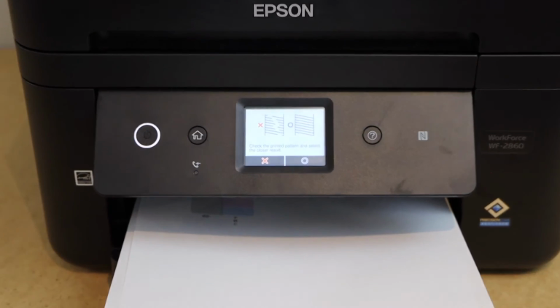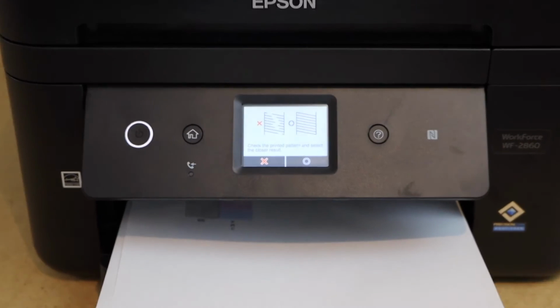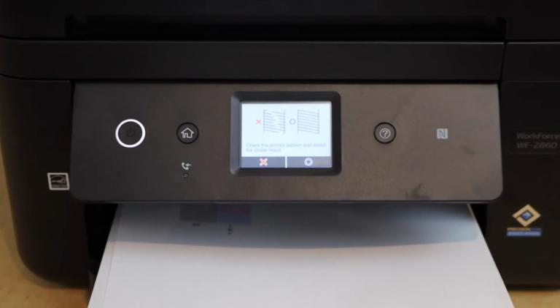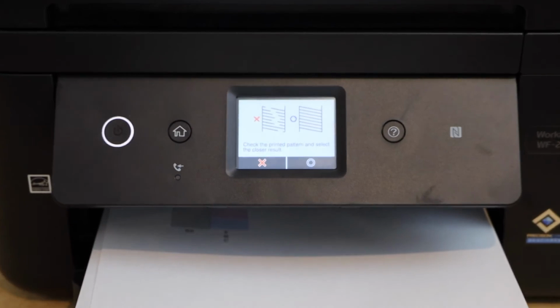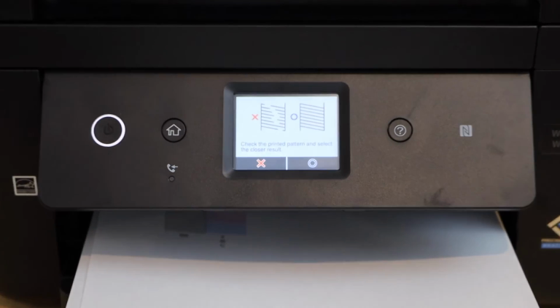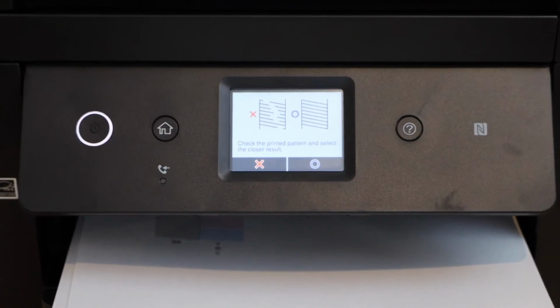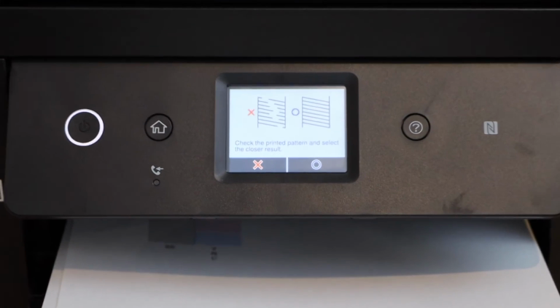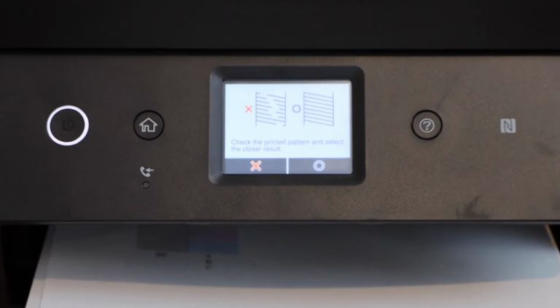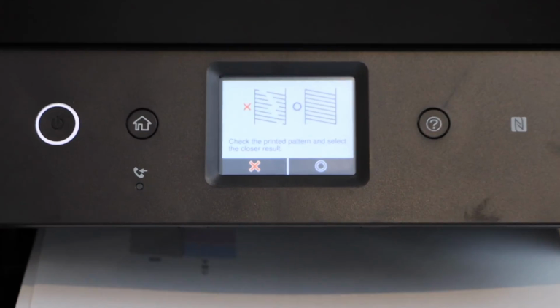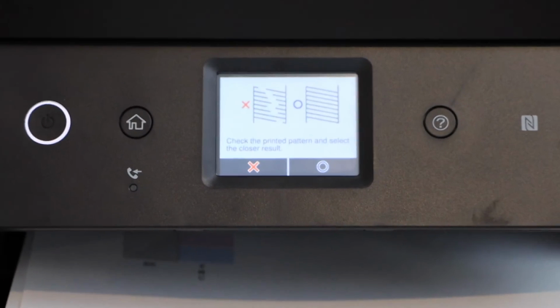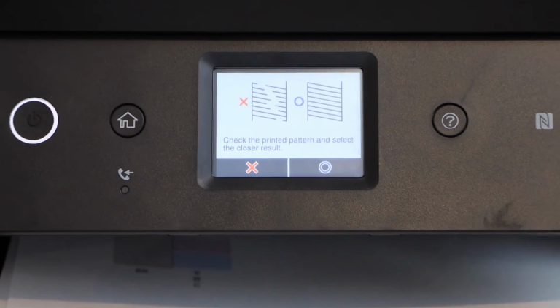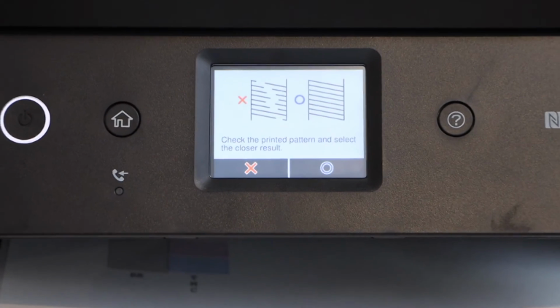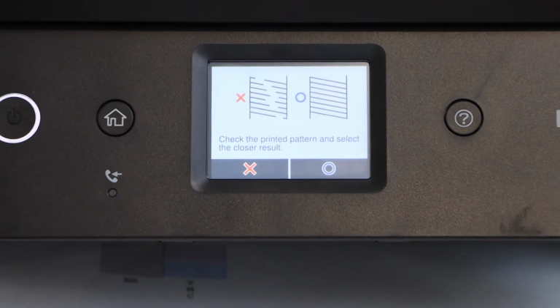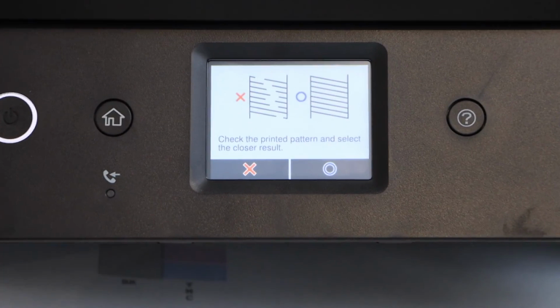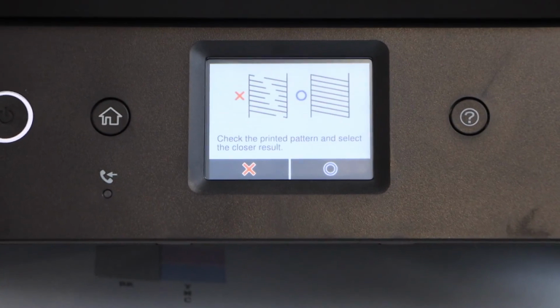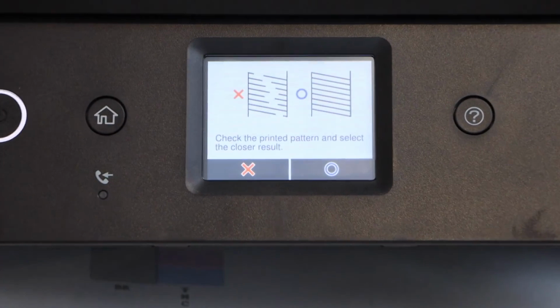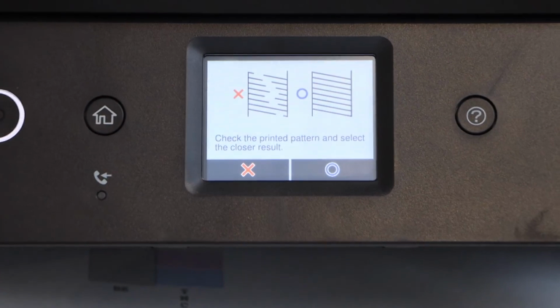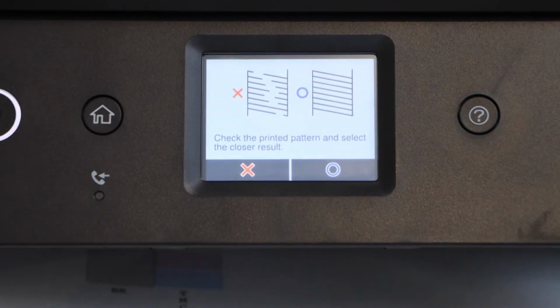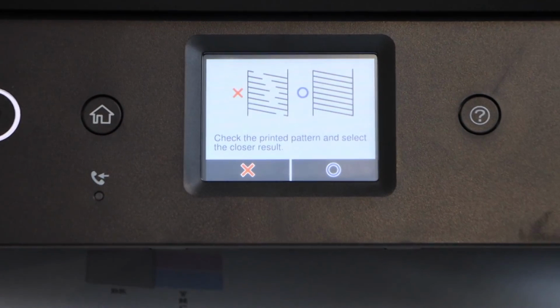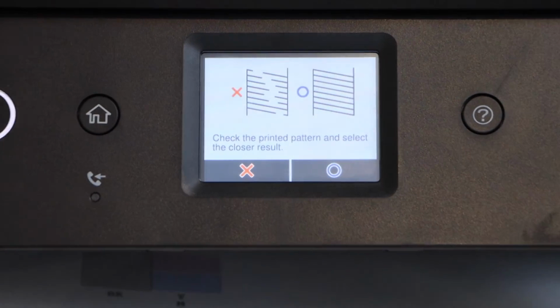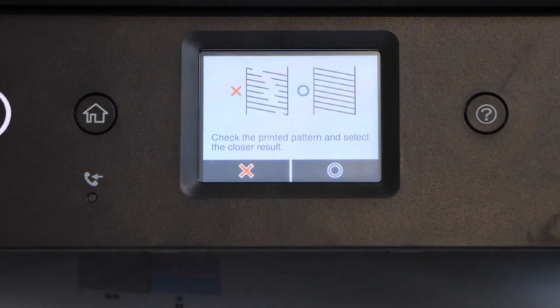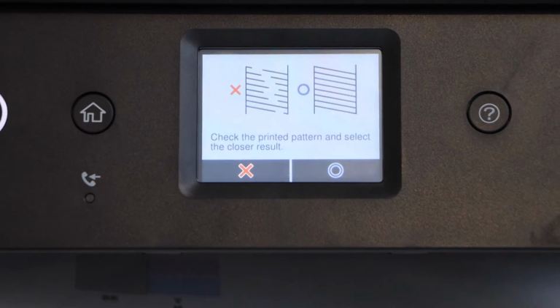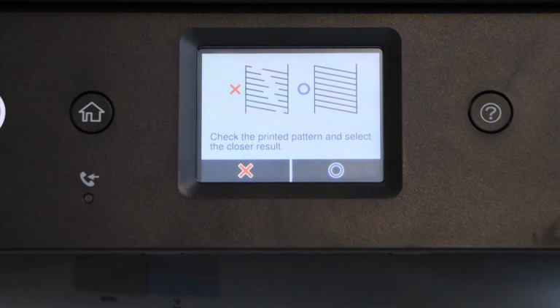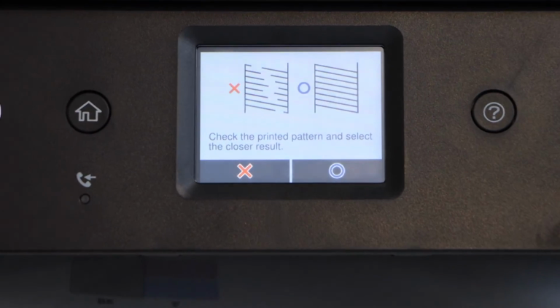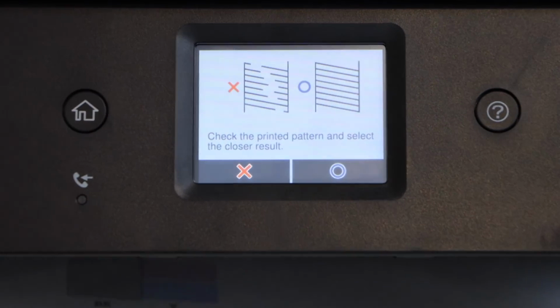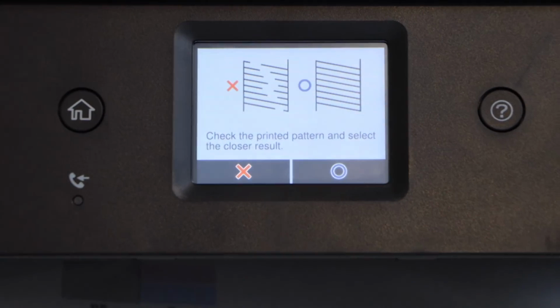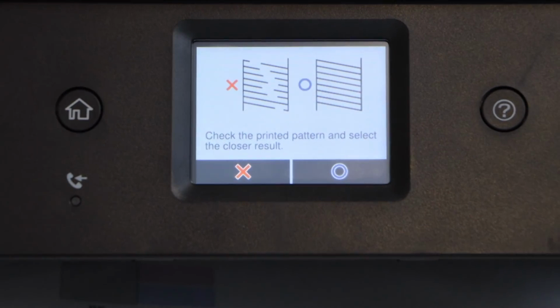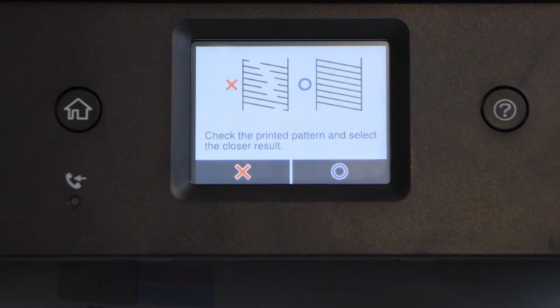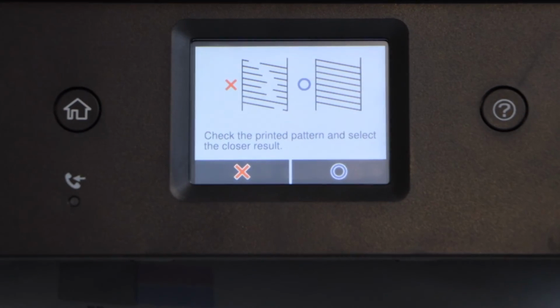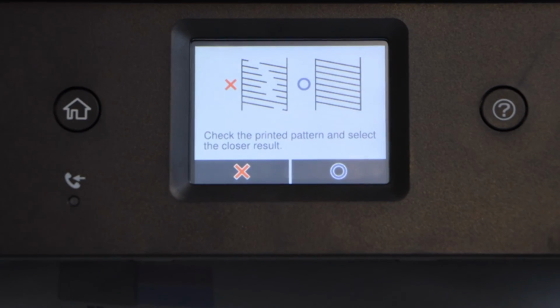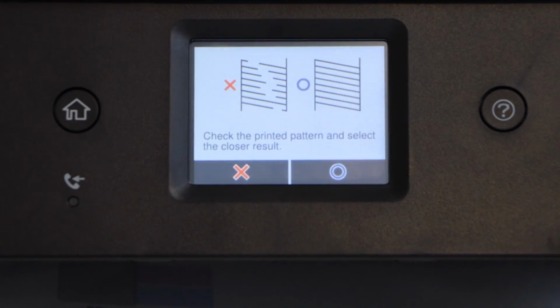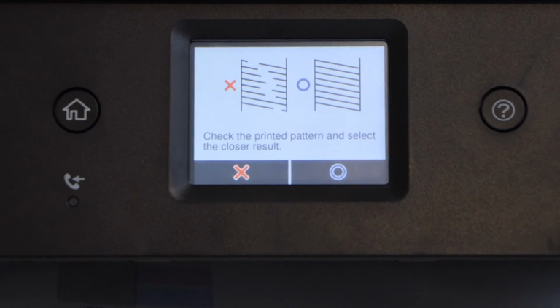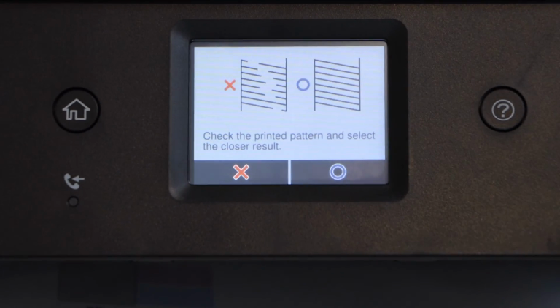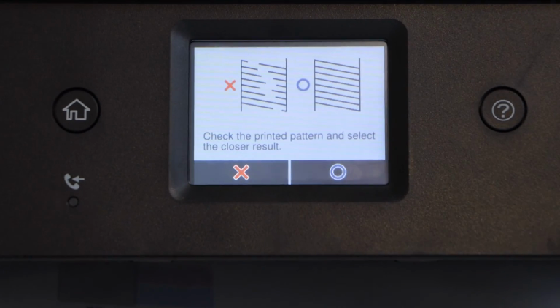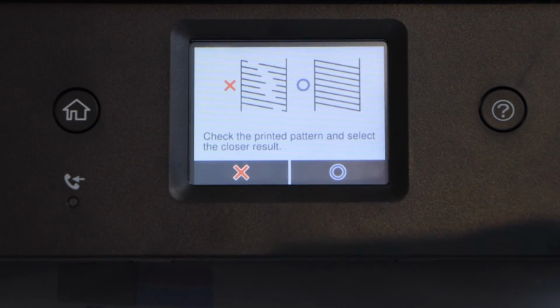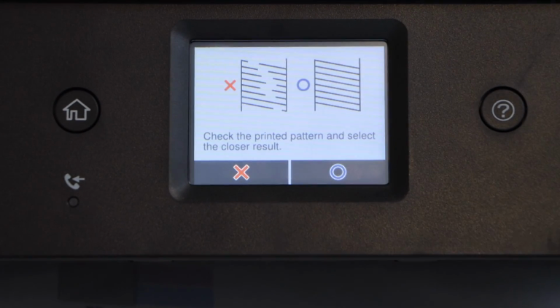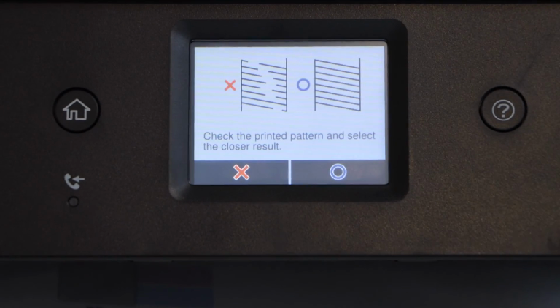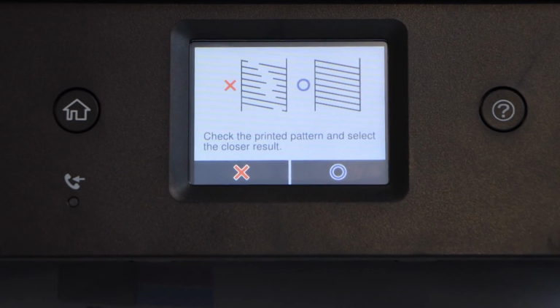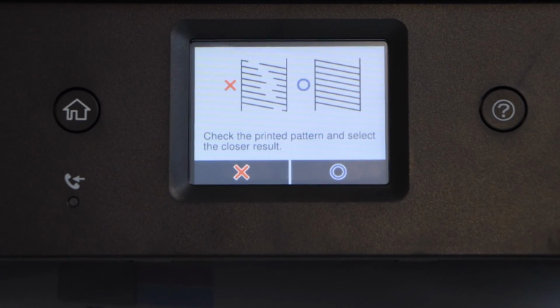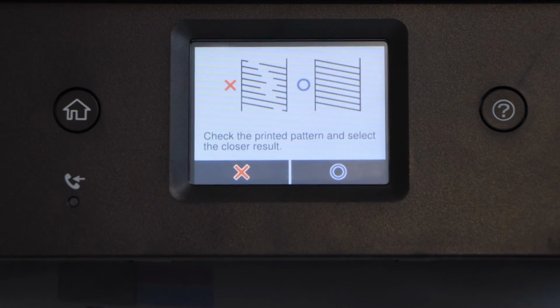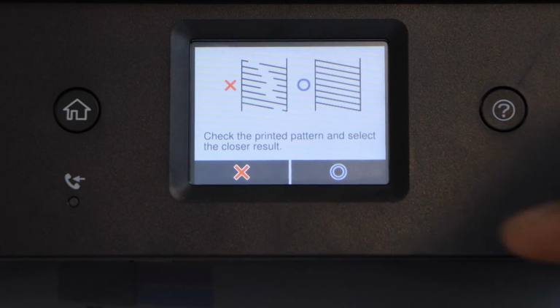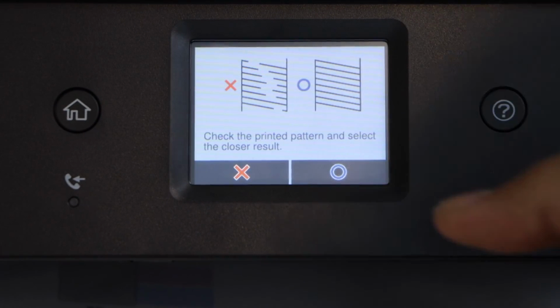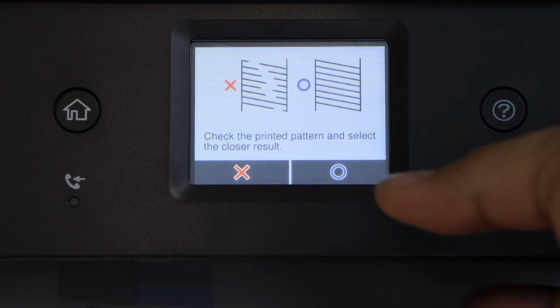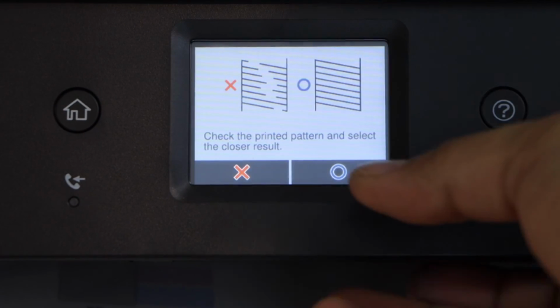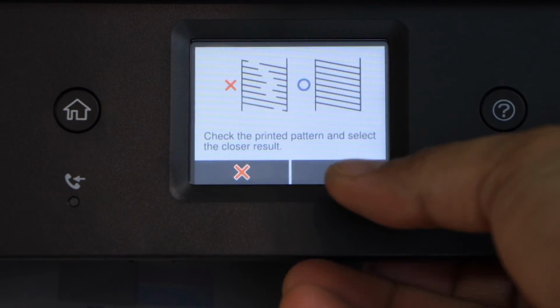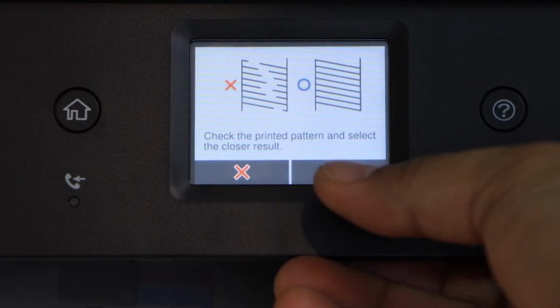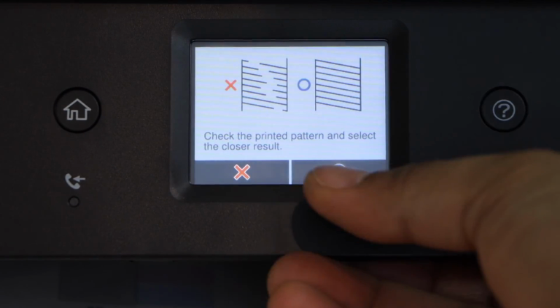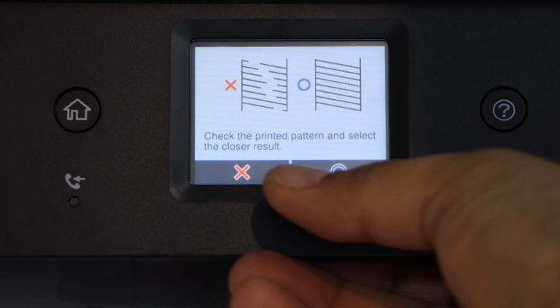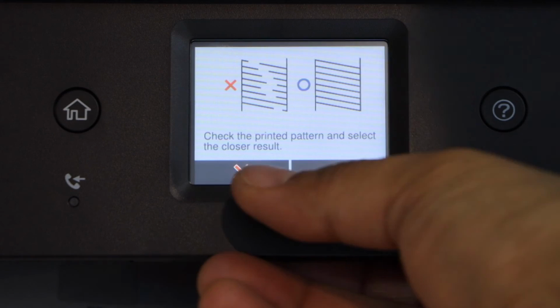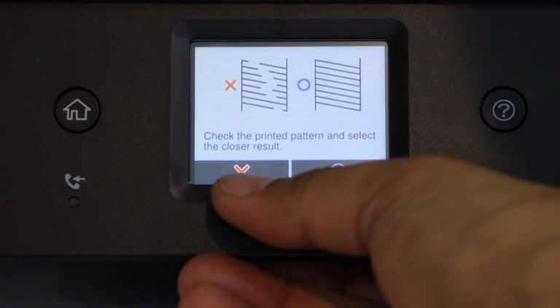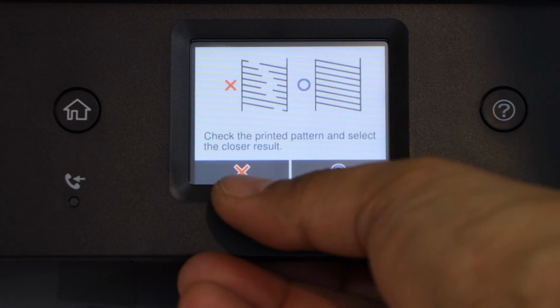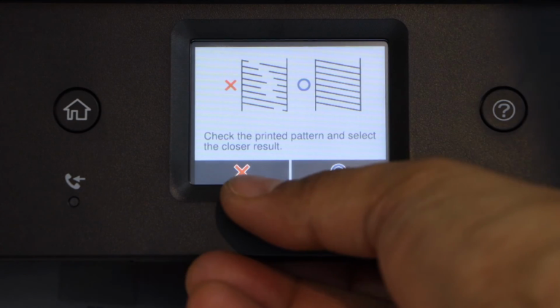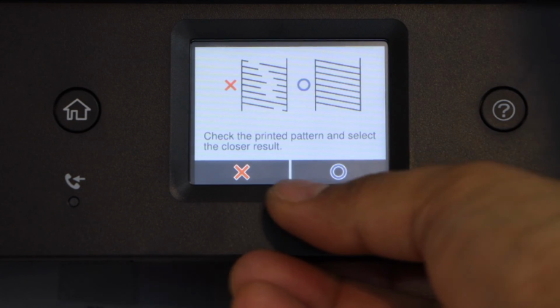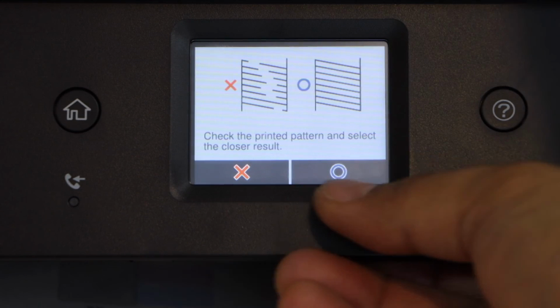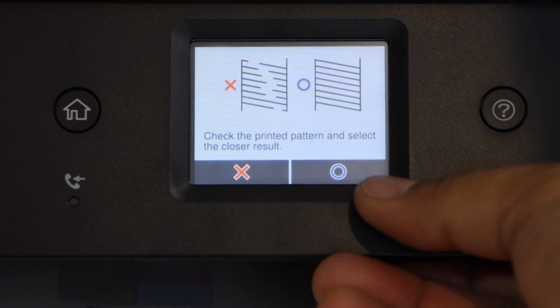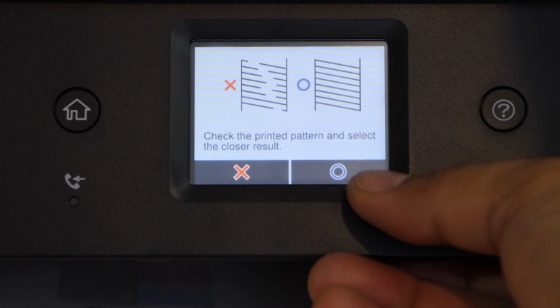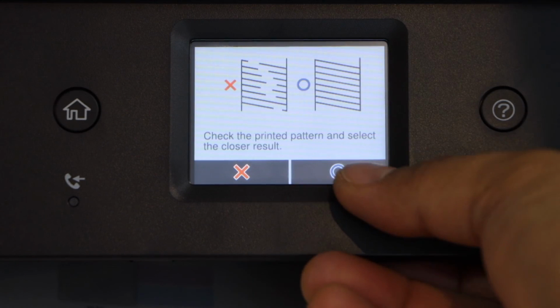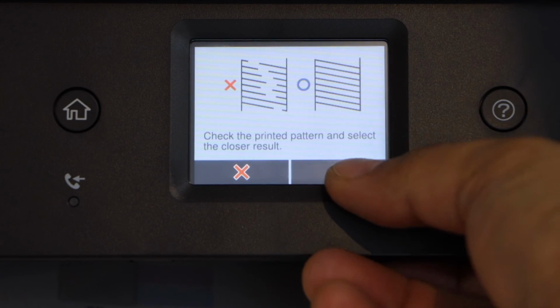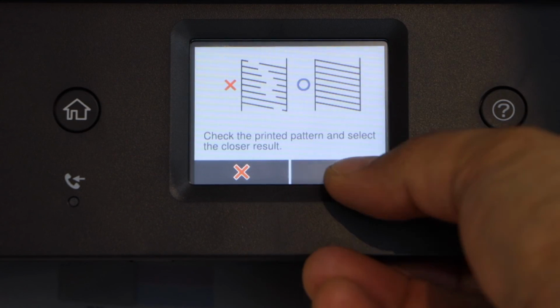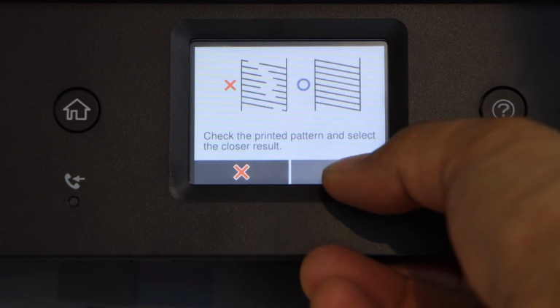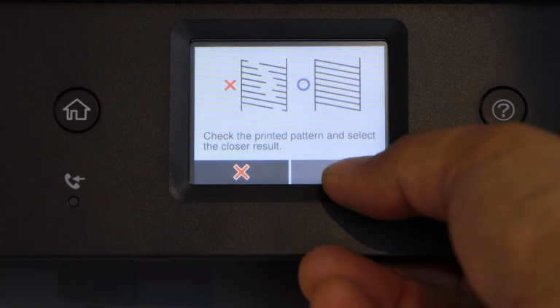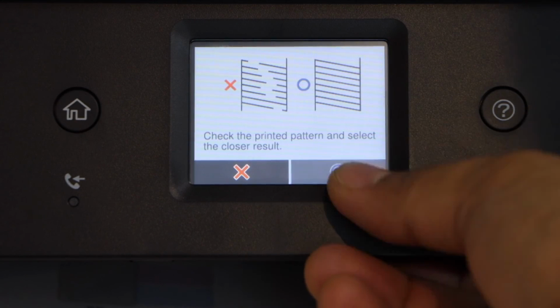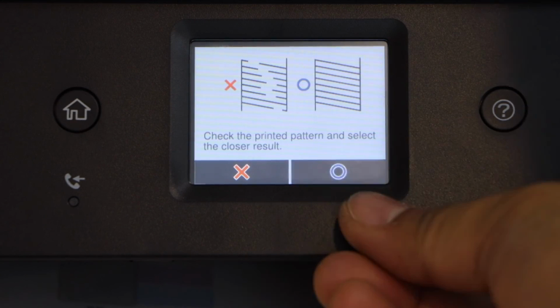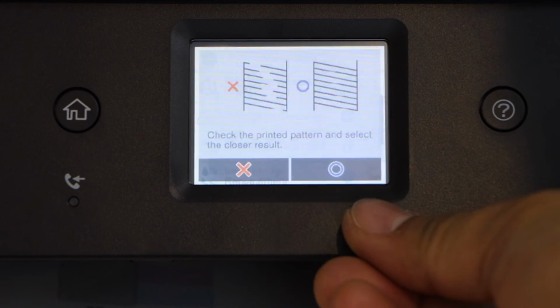And even if that doesn't work, then you have to do the manual print head cleaning. Select the correct option.